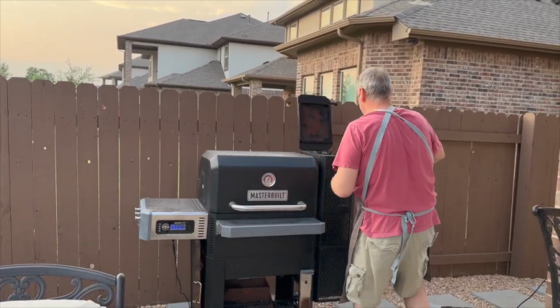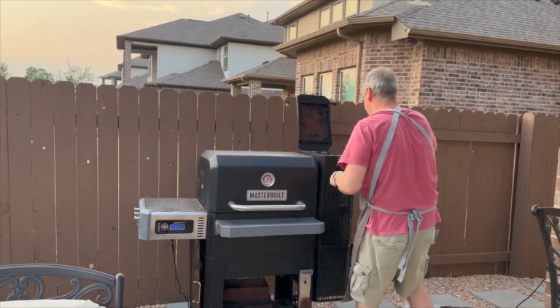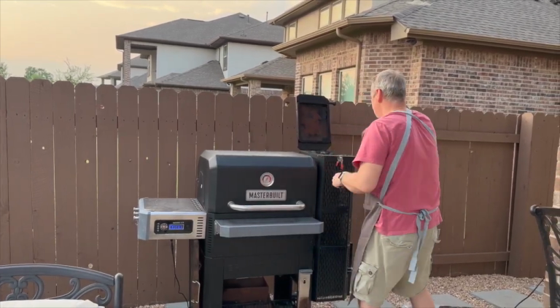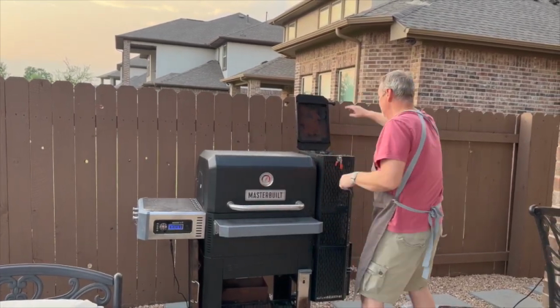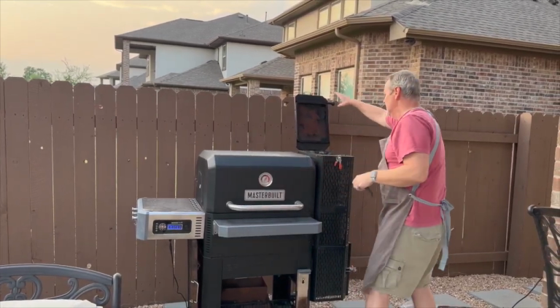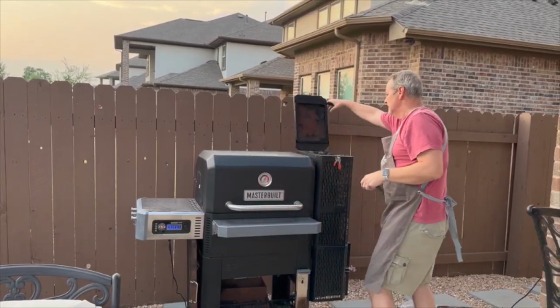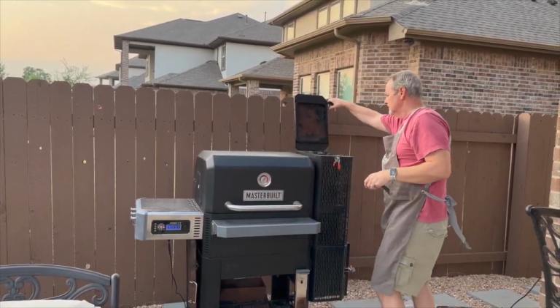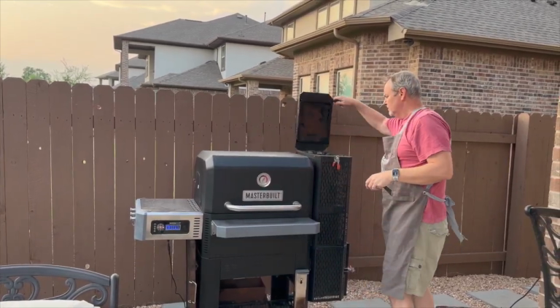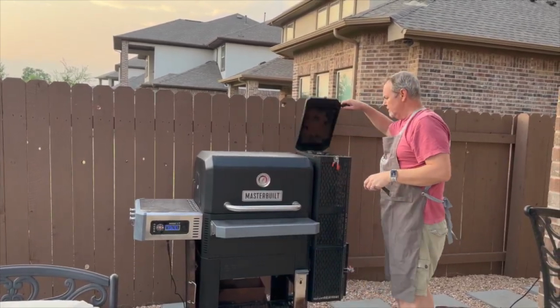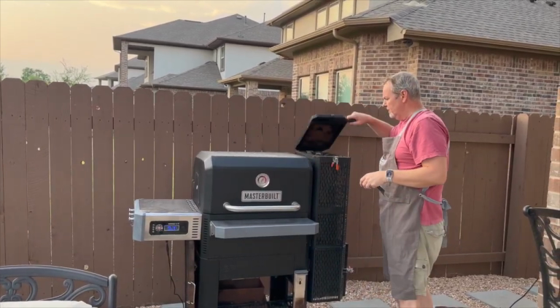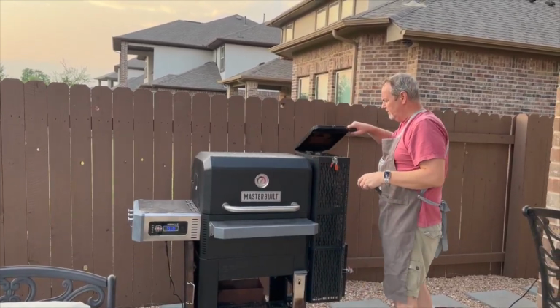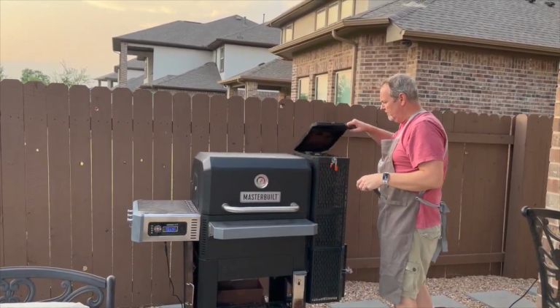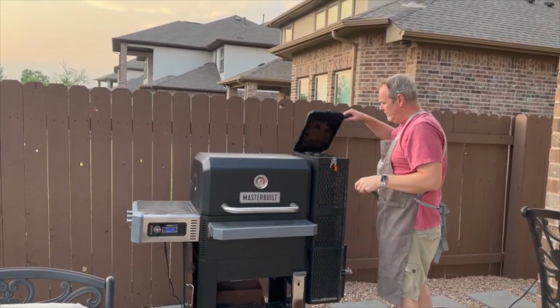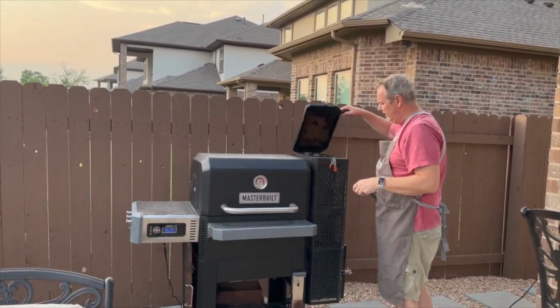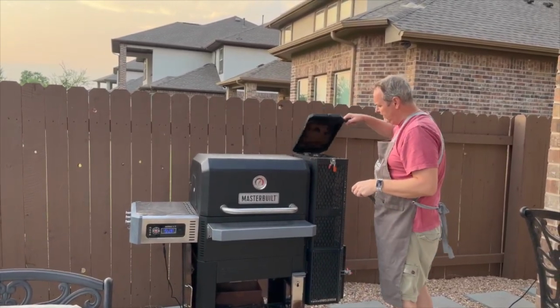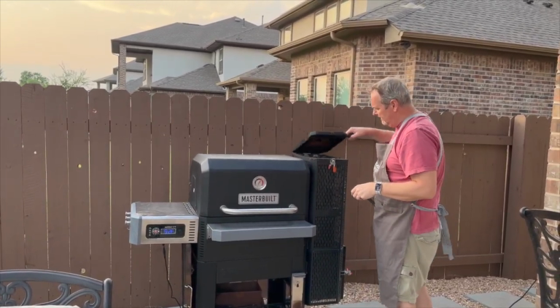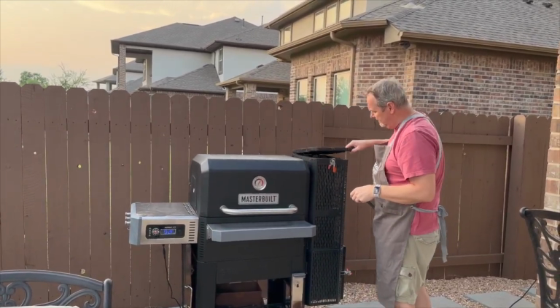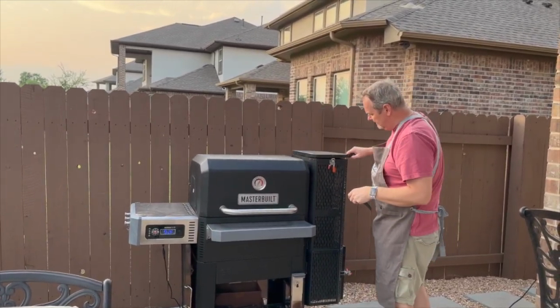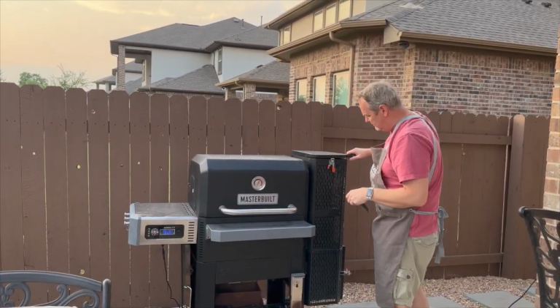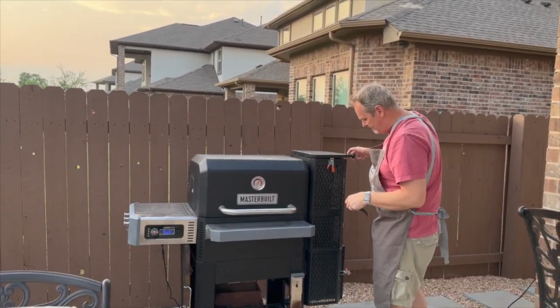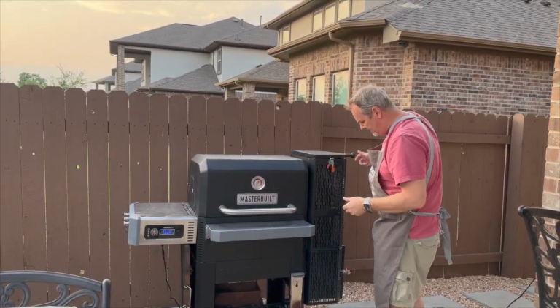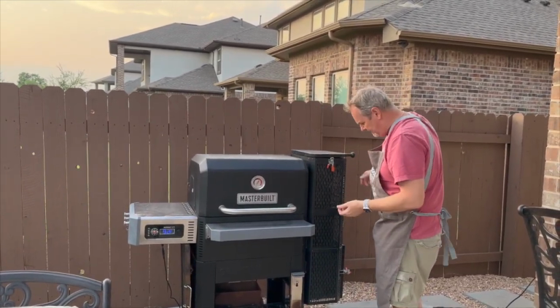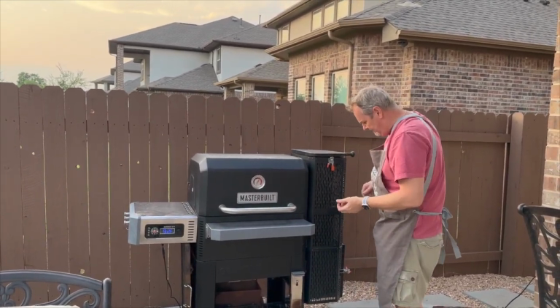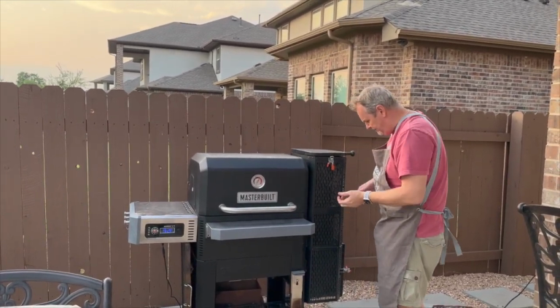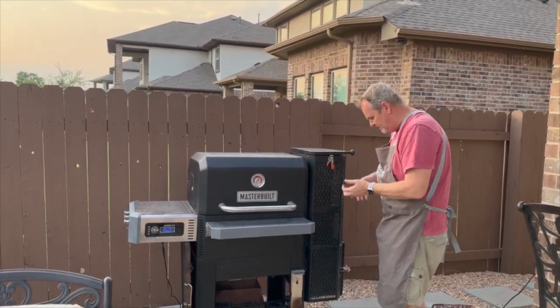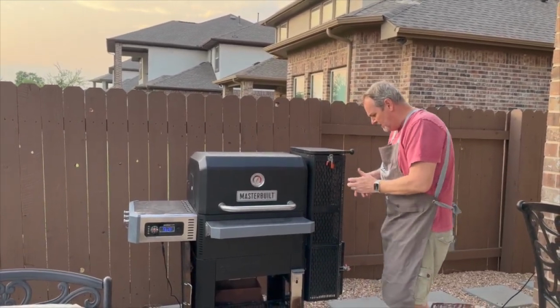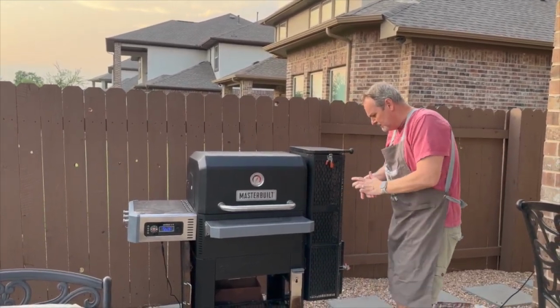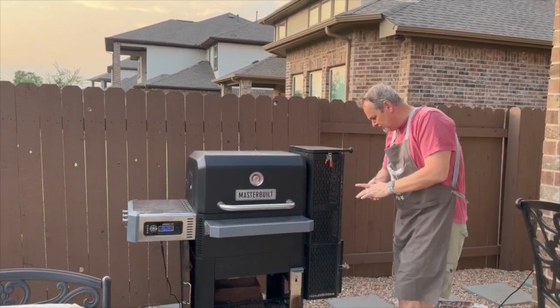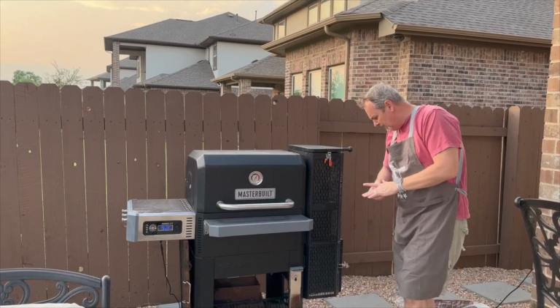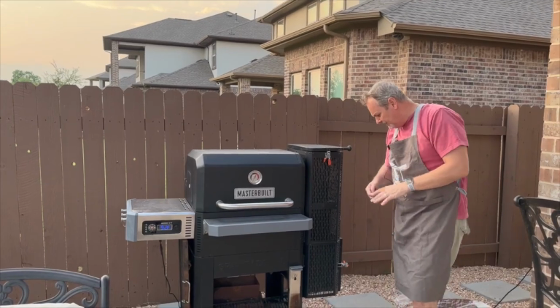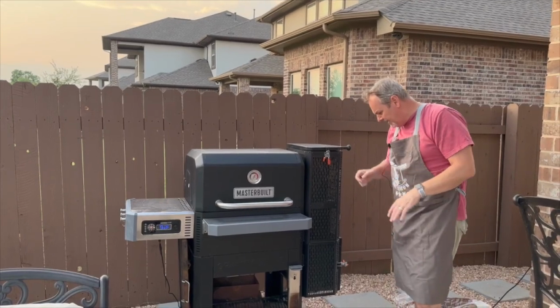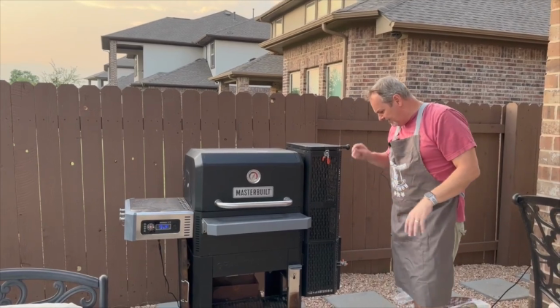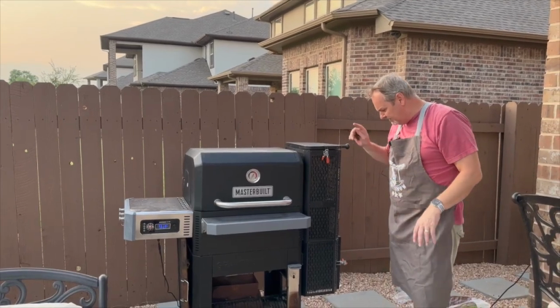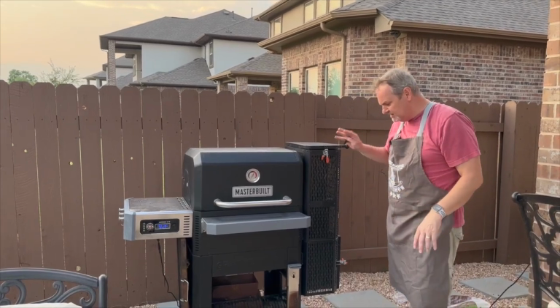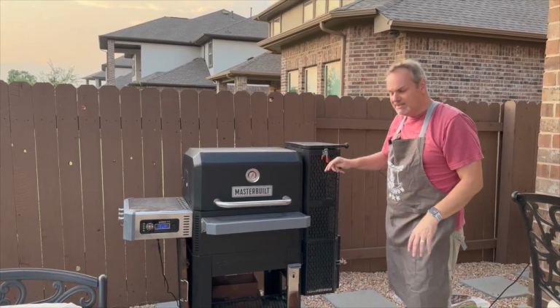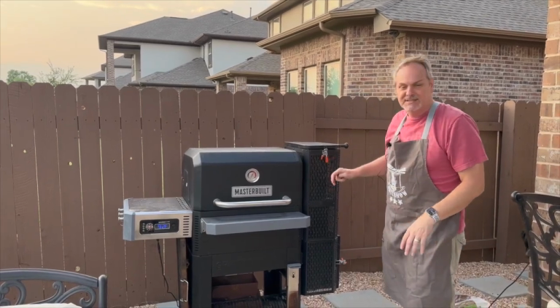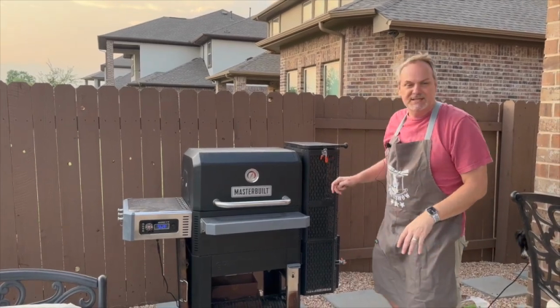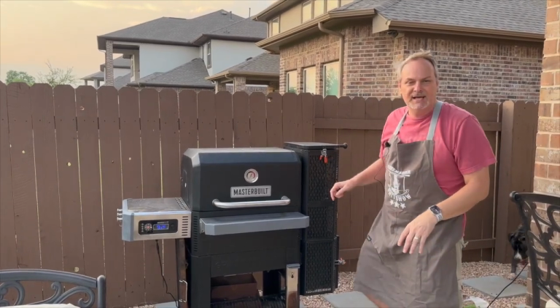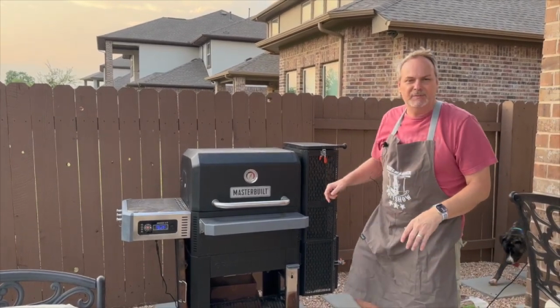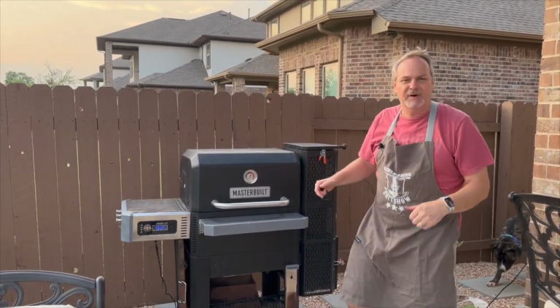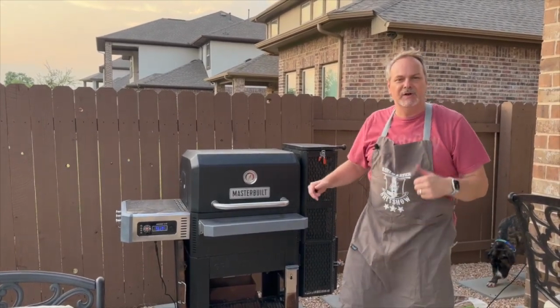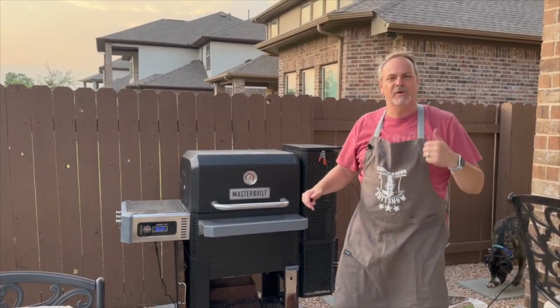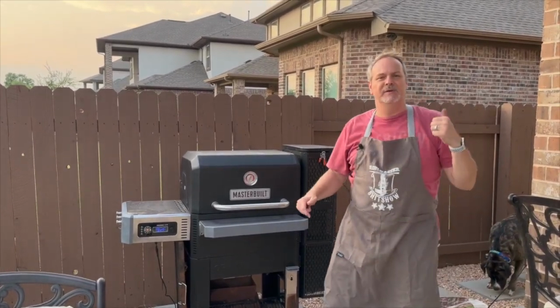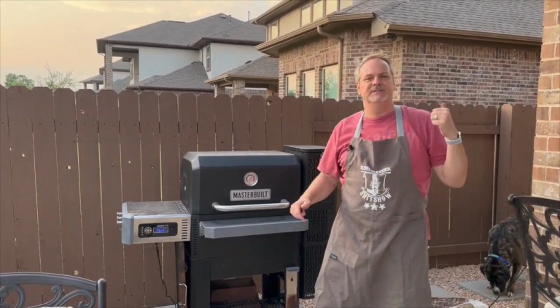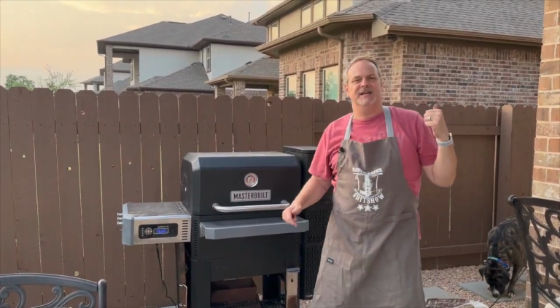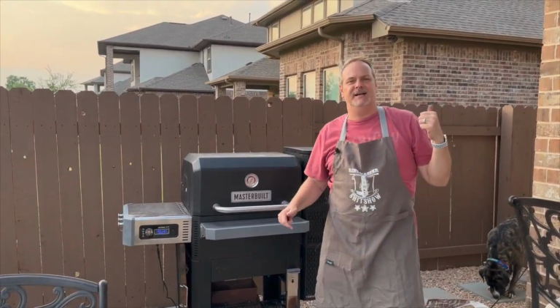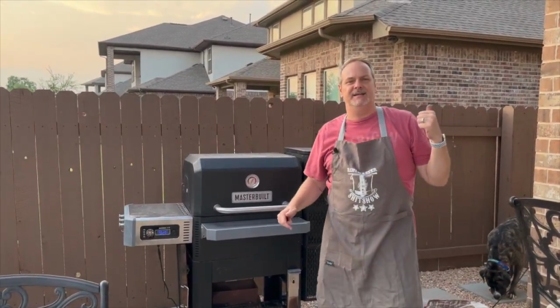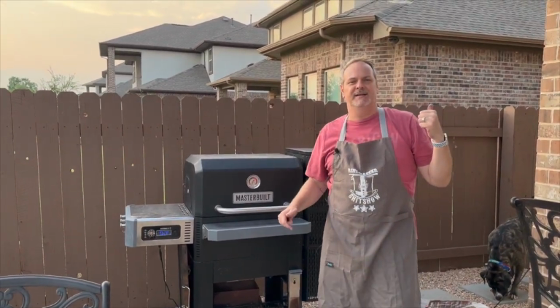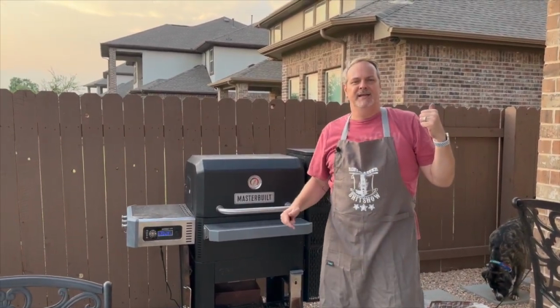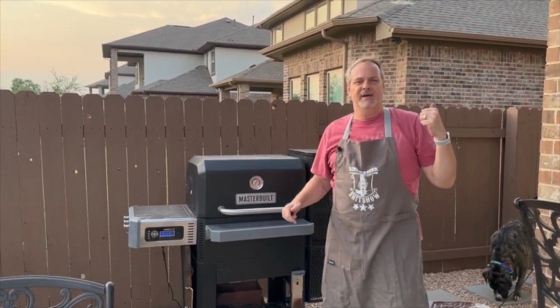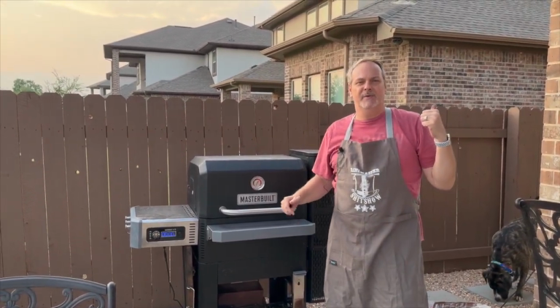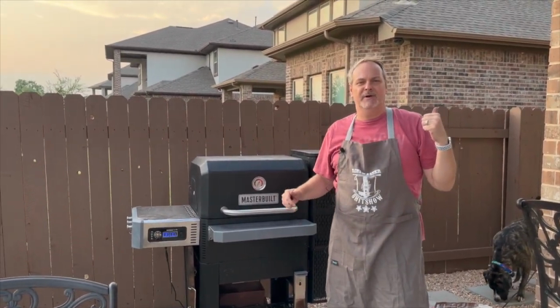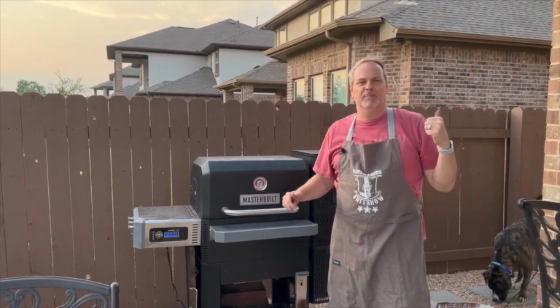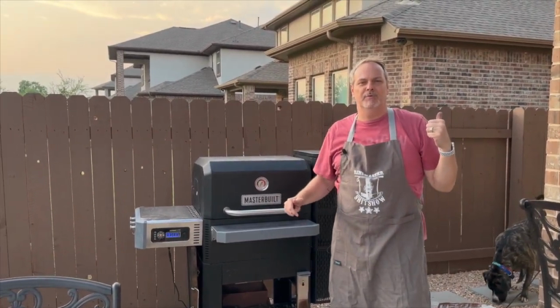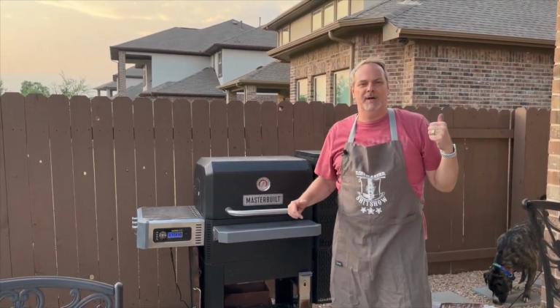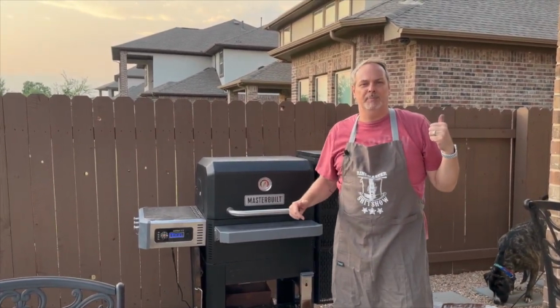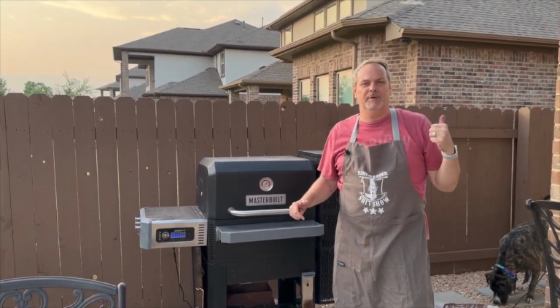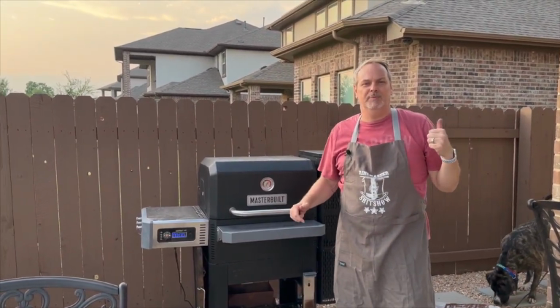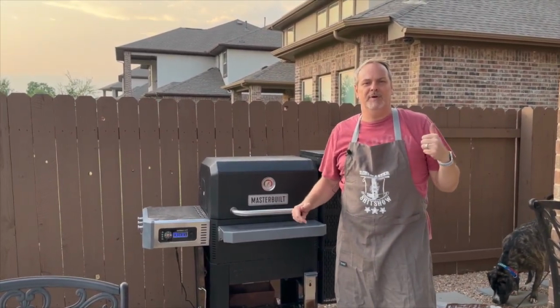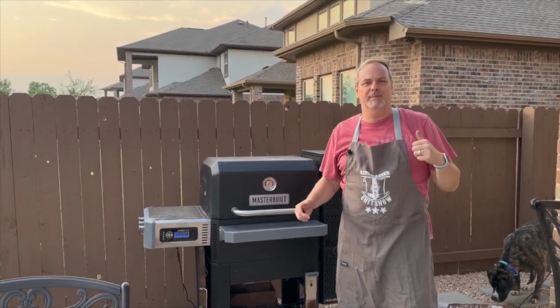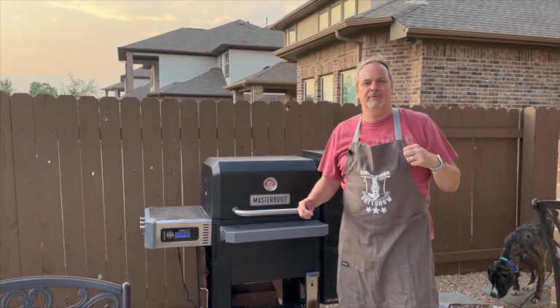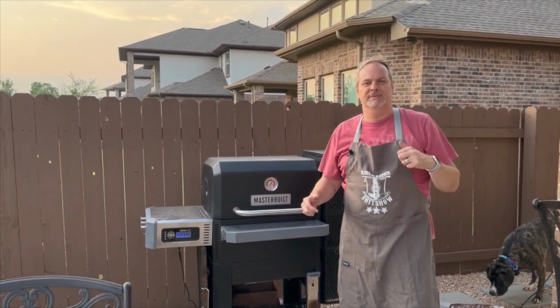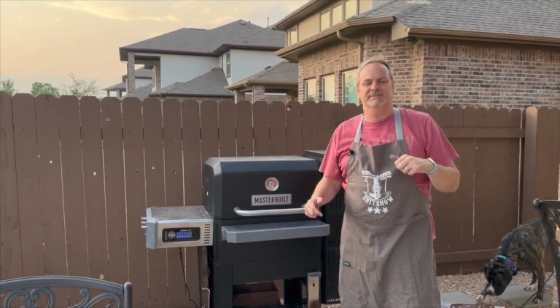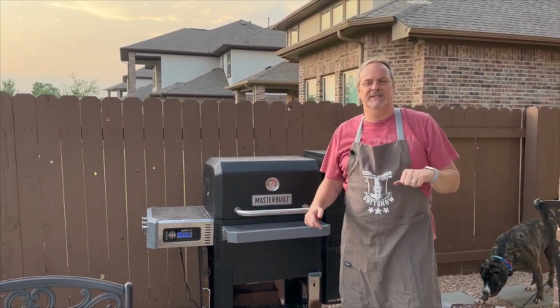We're gonna go ahead and get this ready. Now we're going inside to prep our prime brisket.